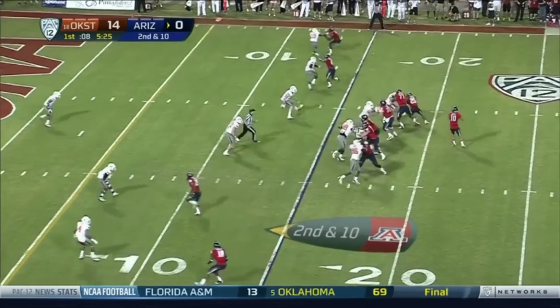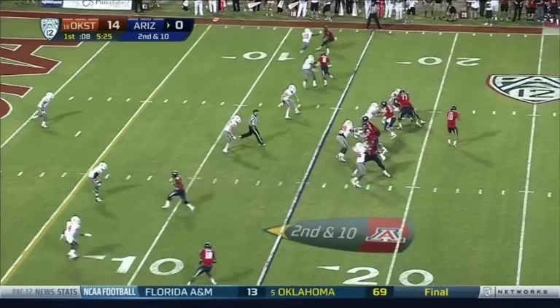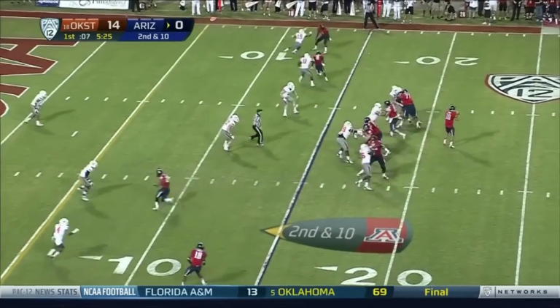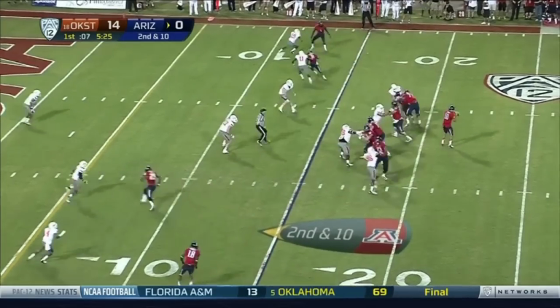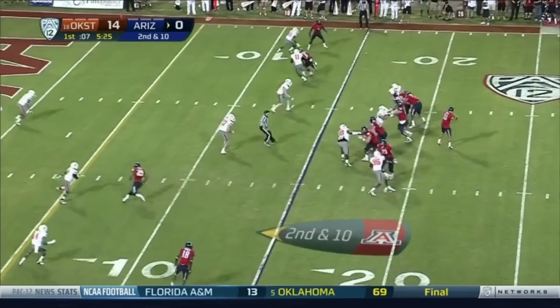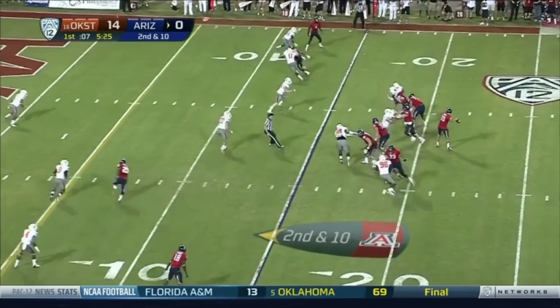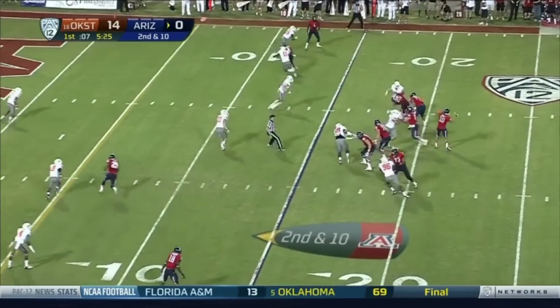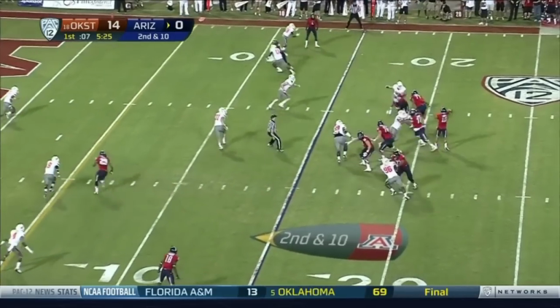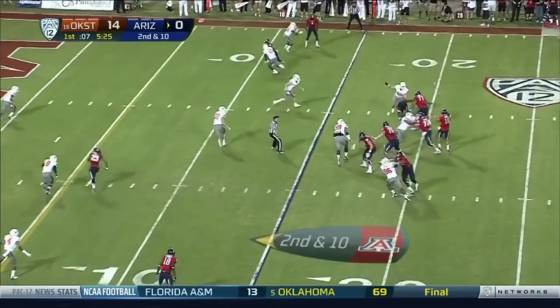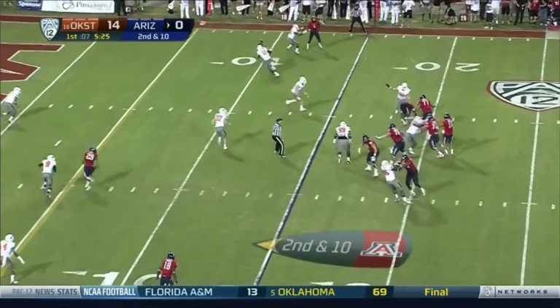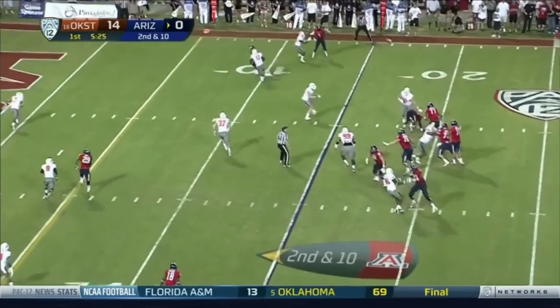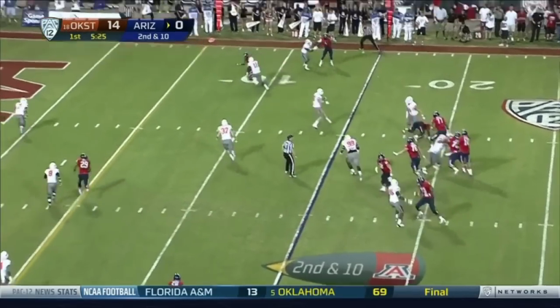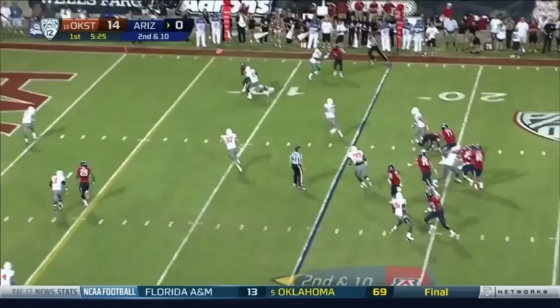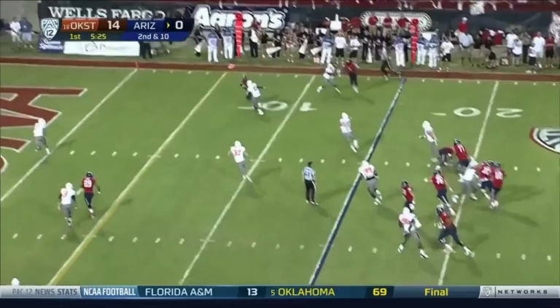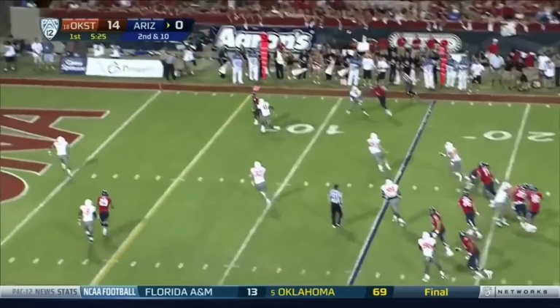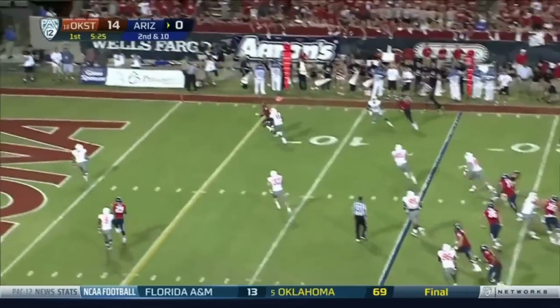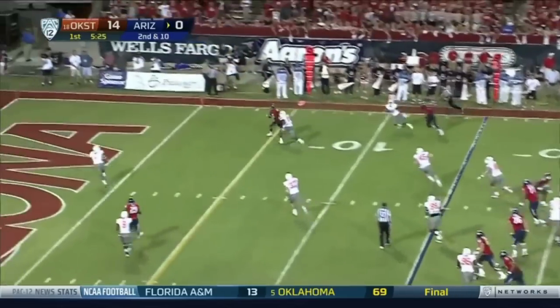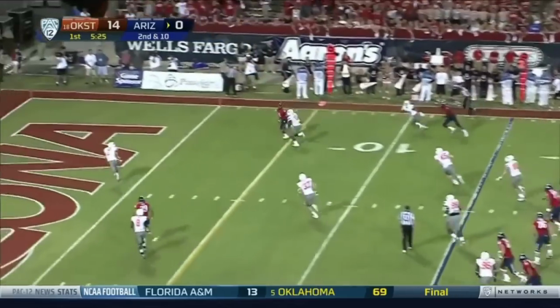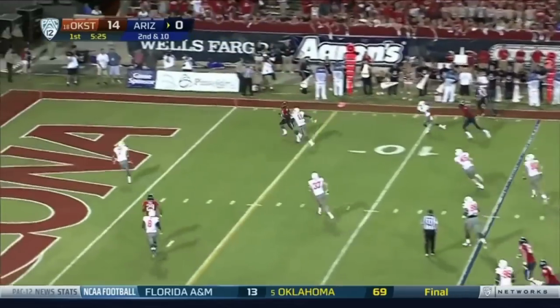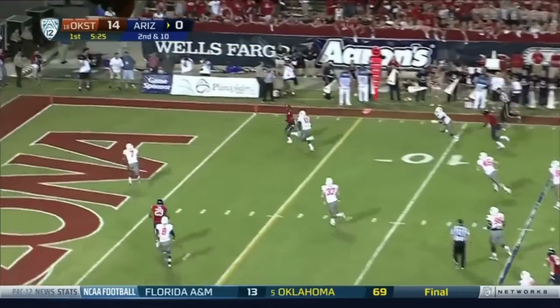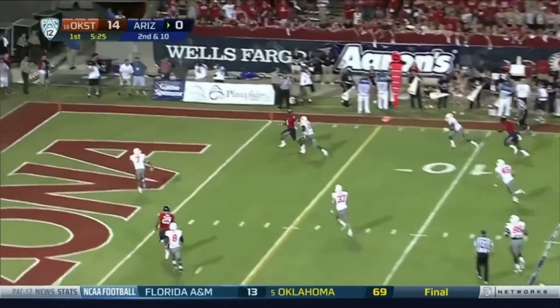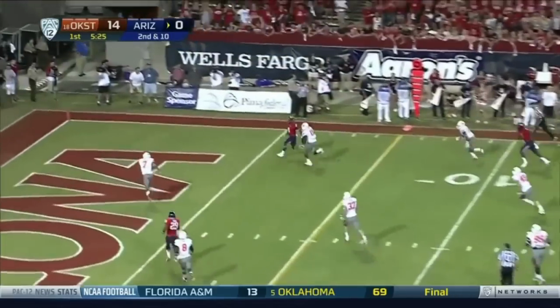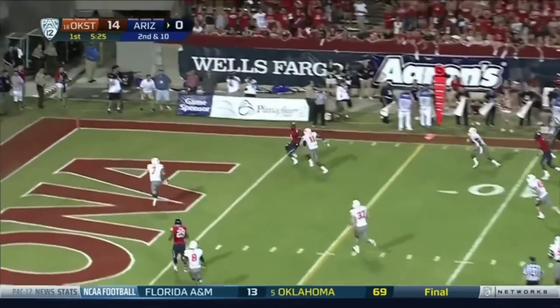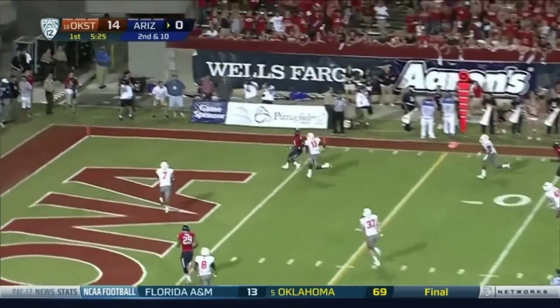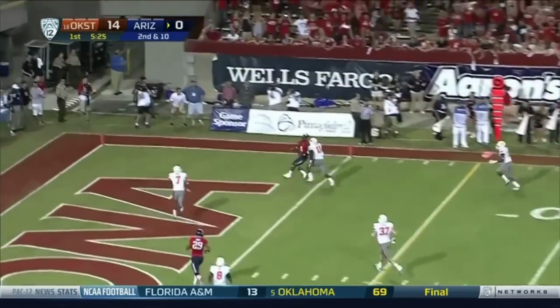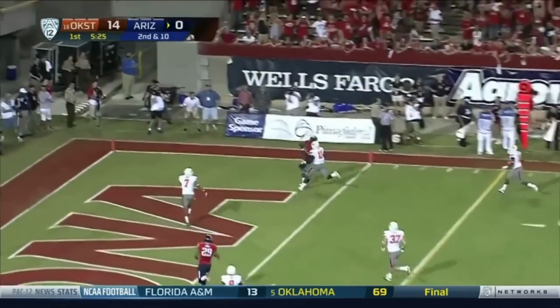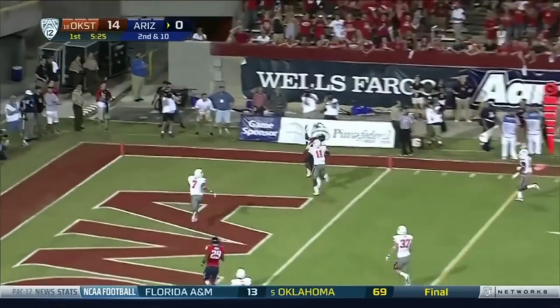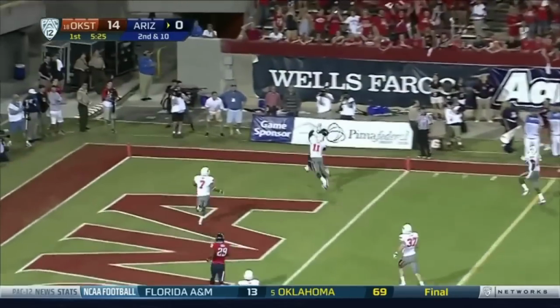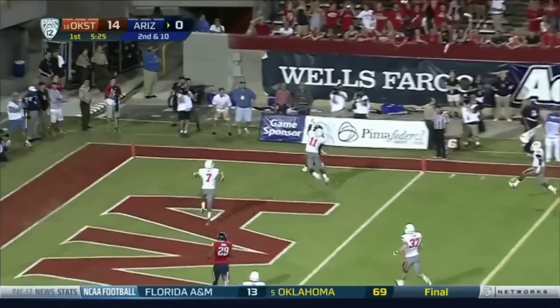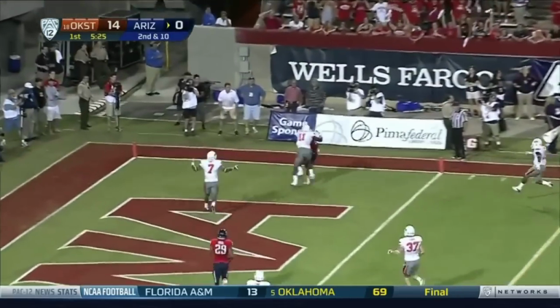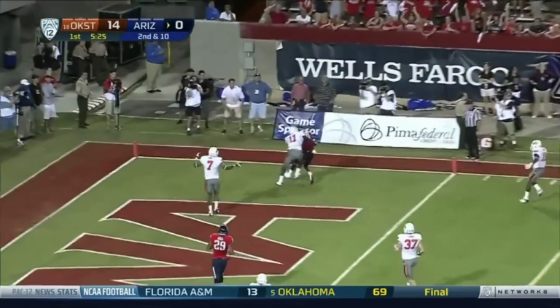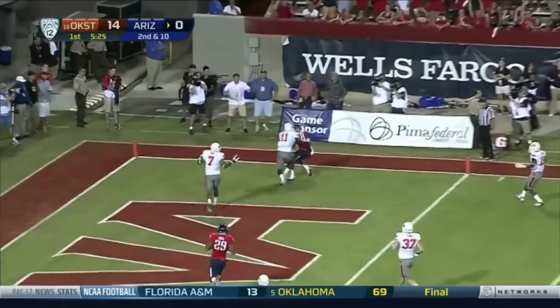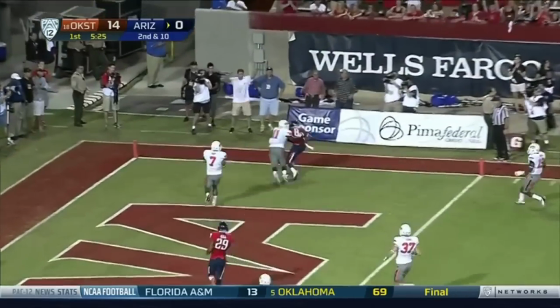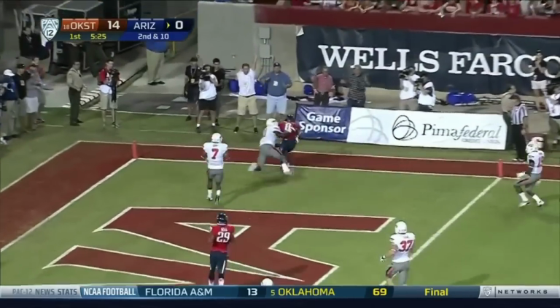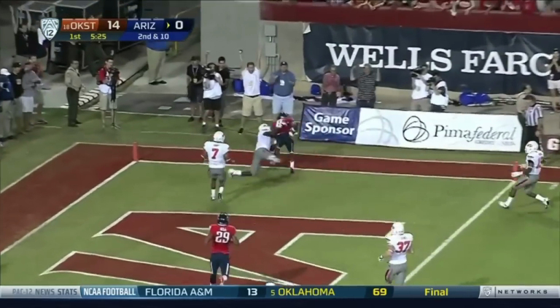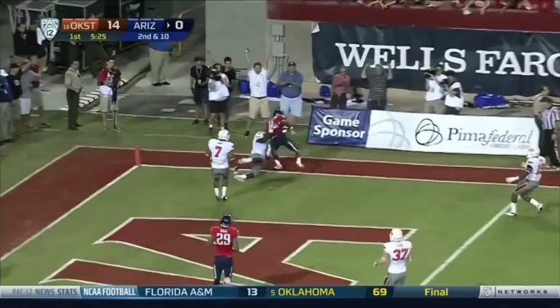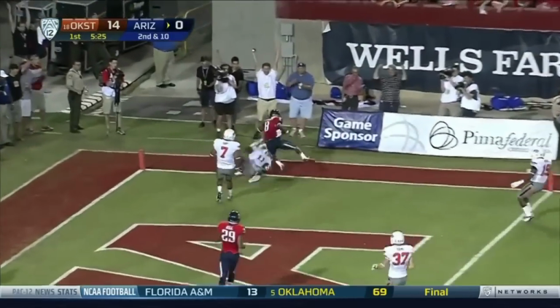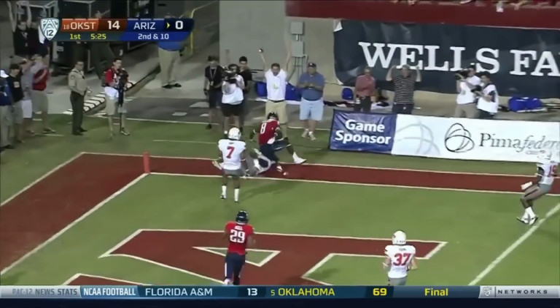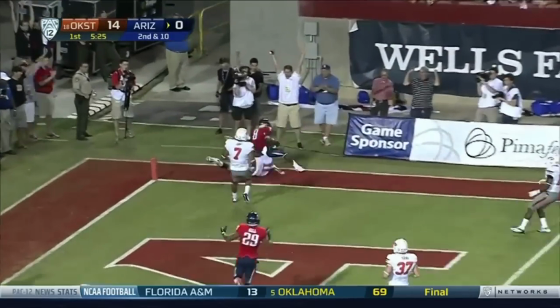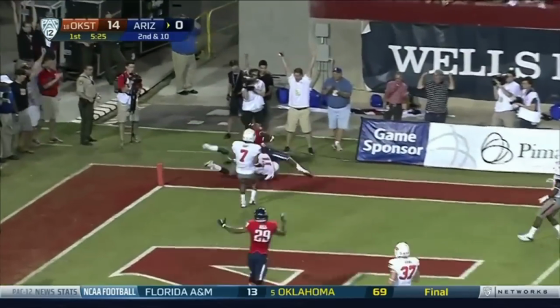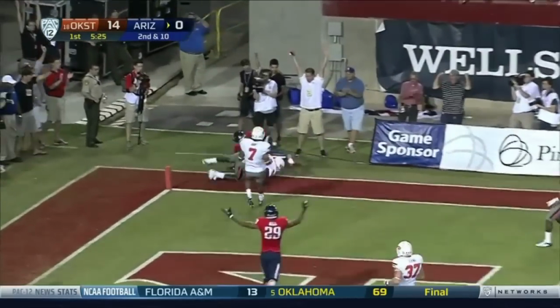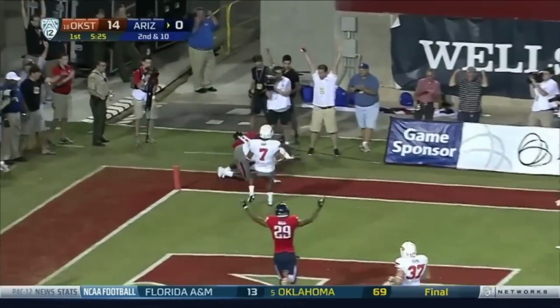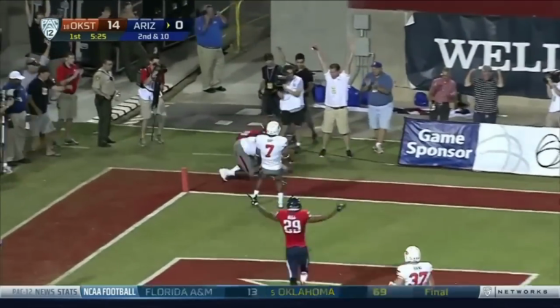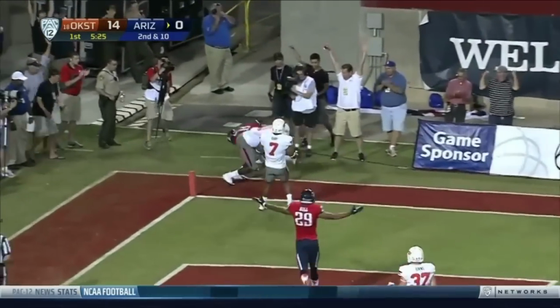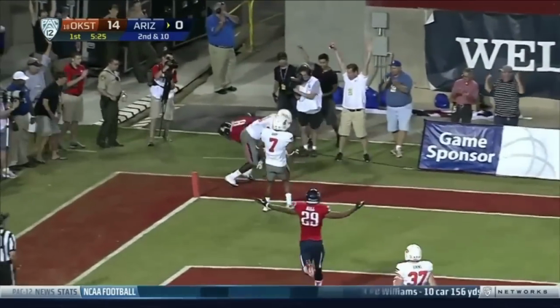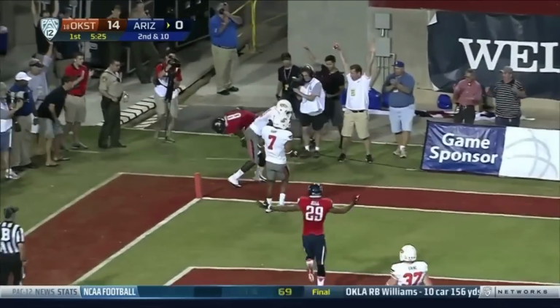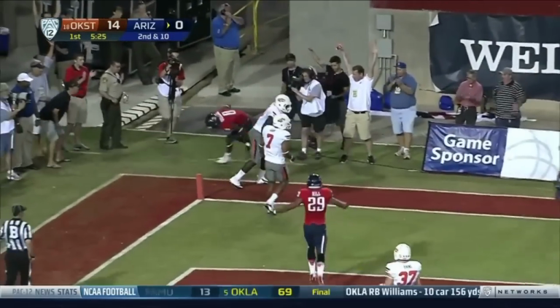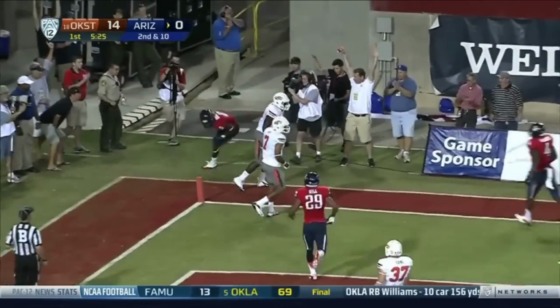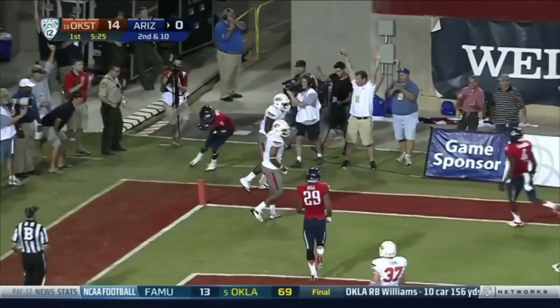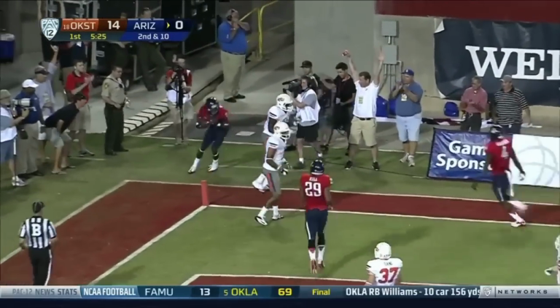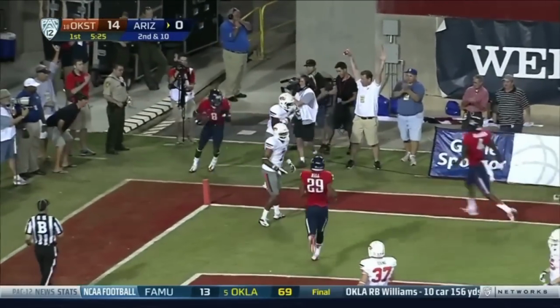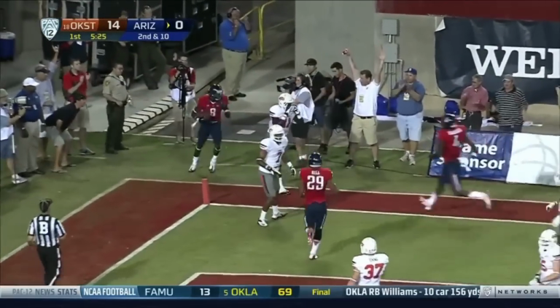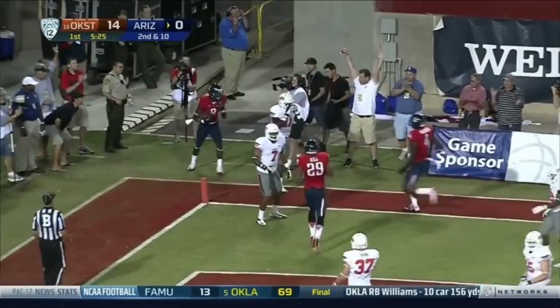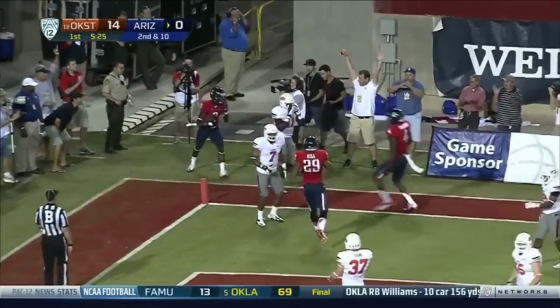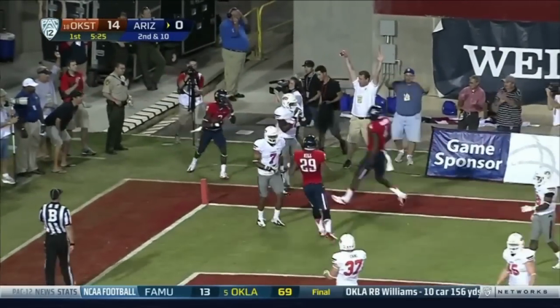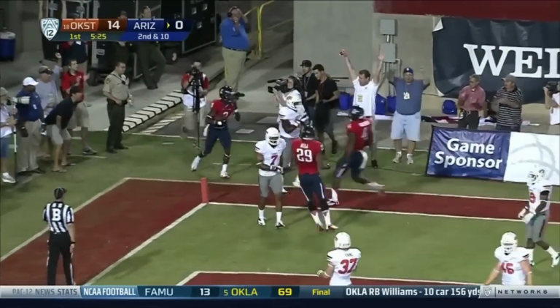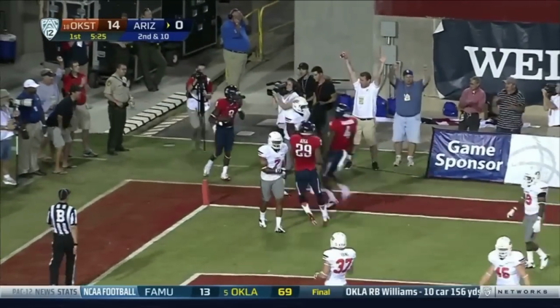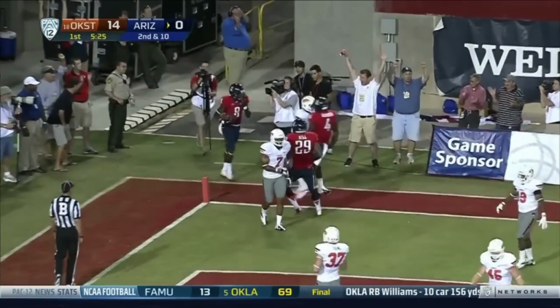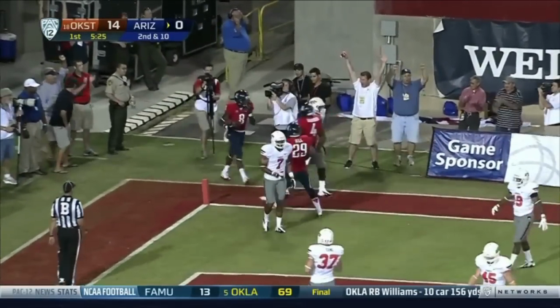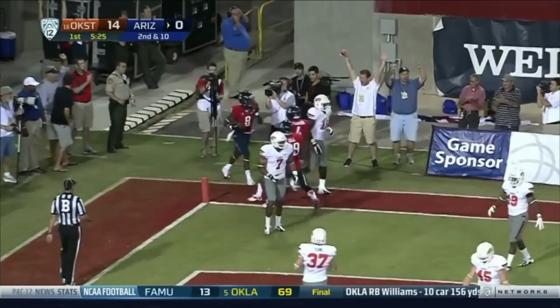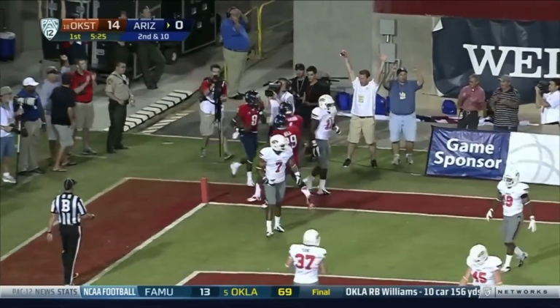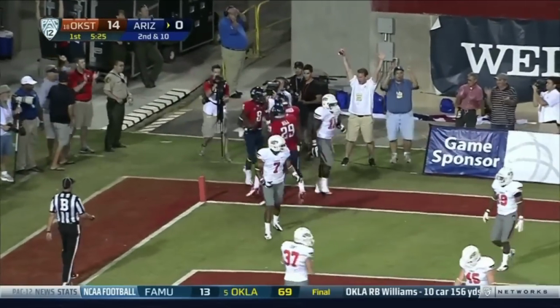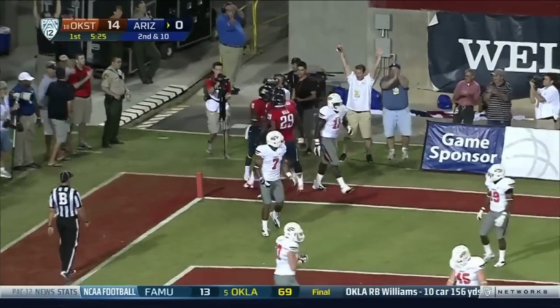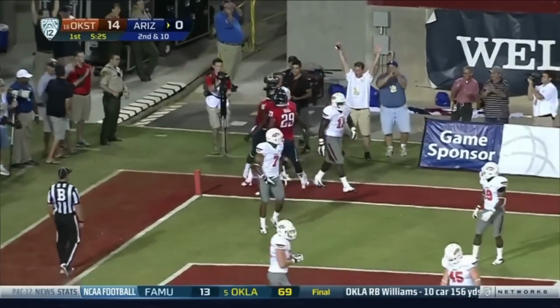And now sets up the throw, fading one toward the pylon — complete on a touchdown pass into the end zone. And there's Morrison.